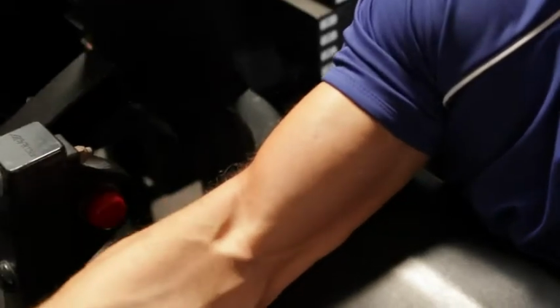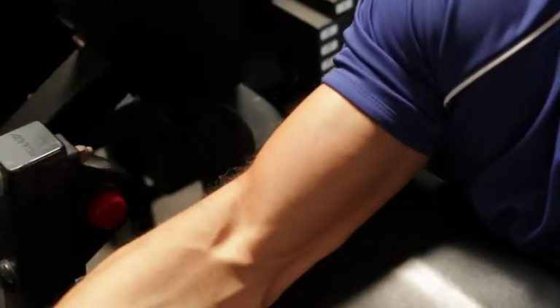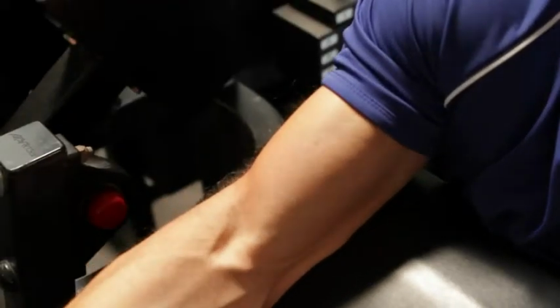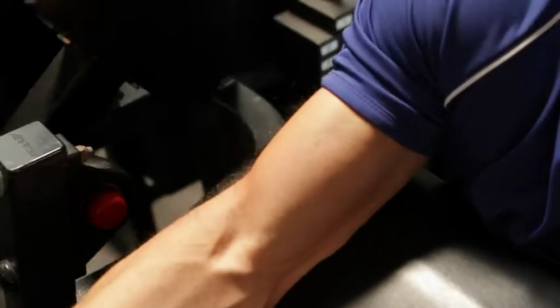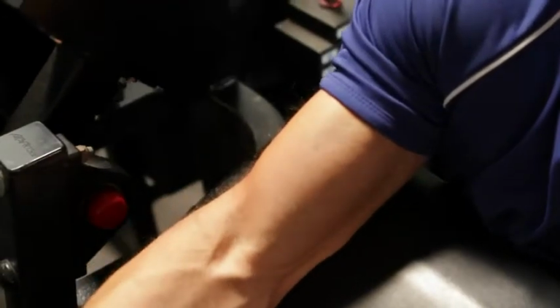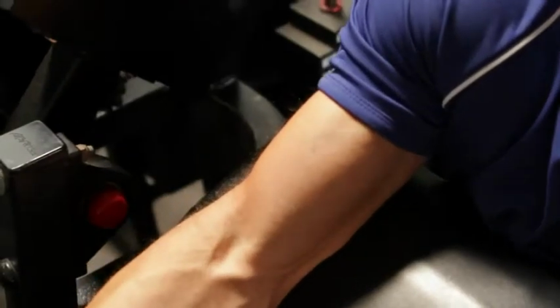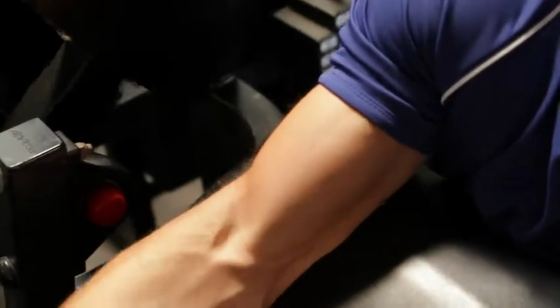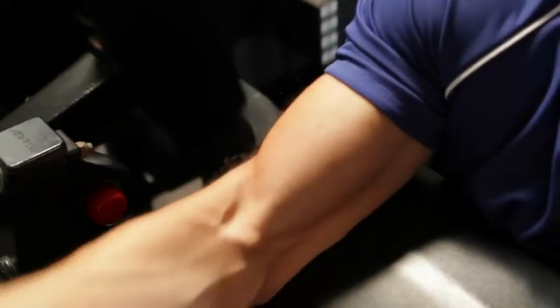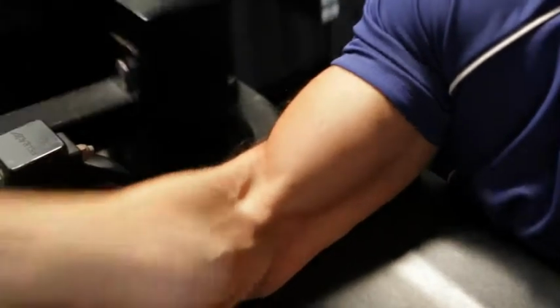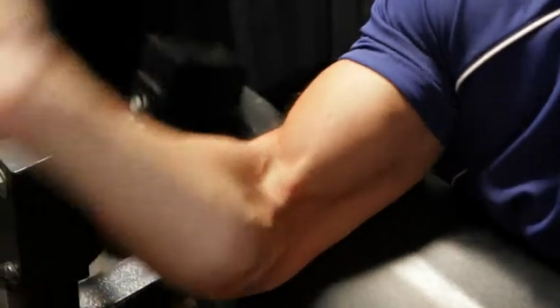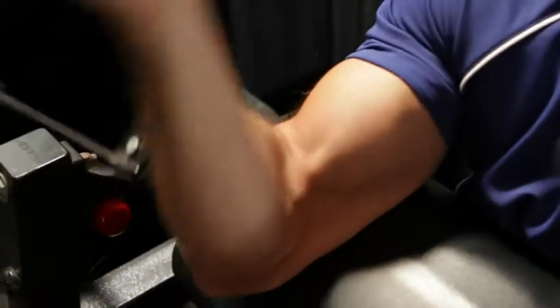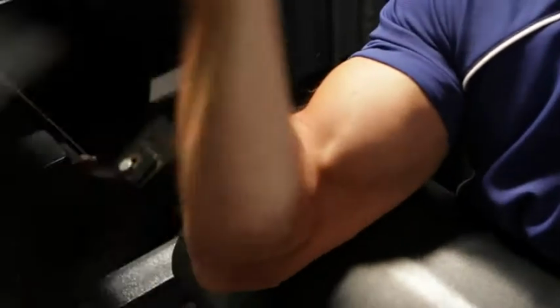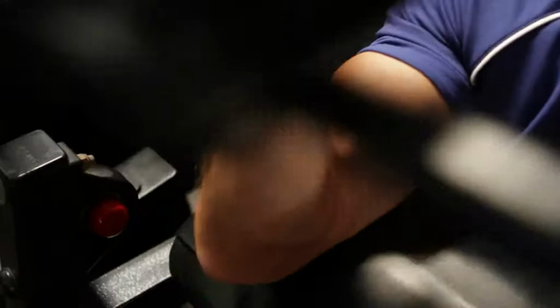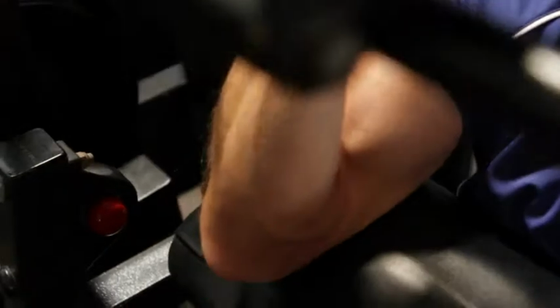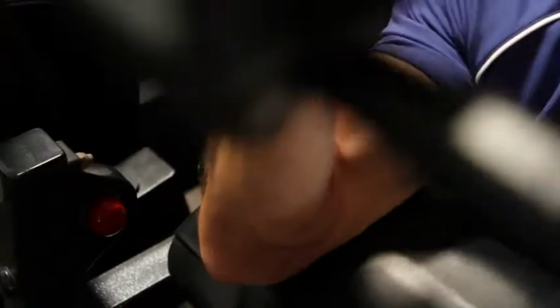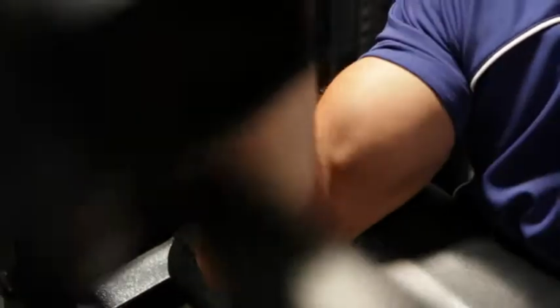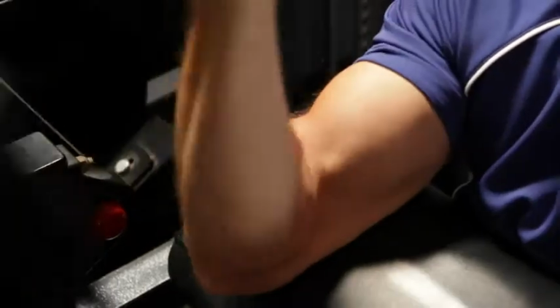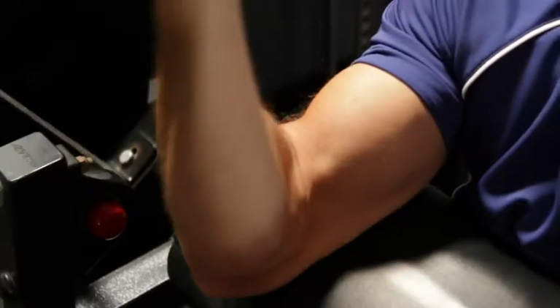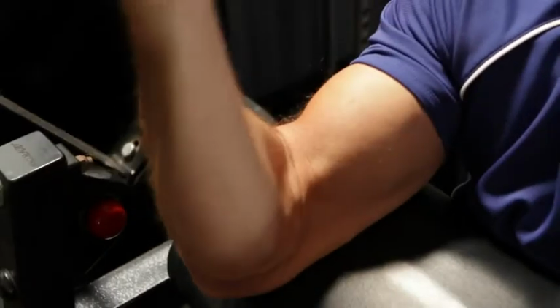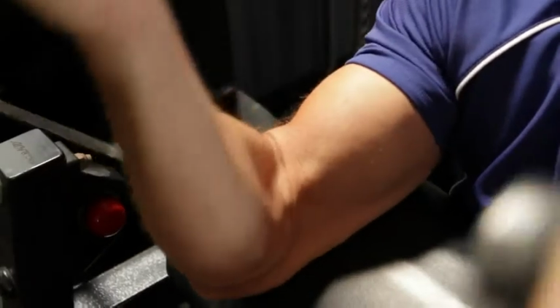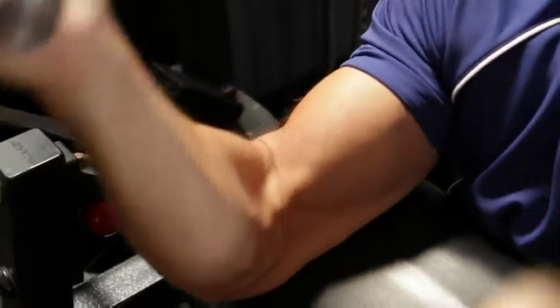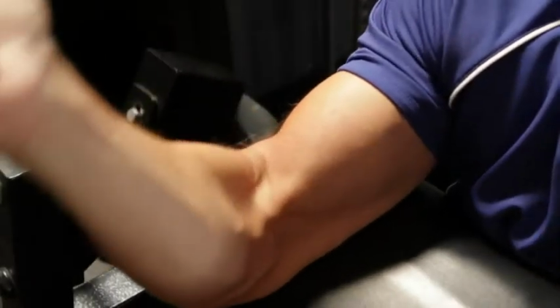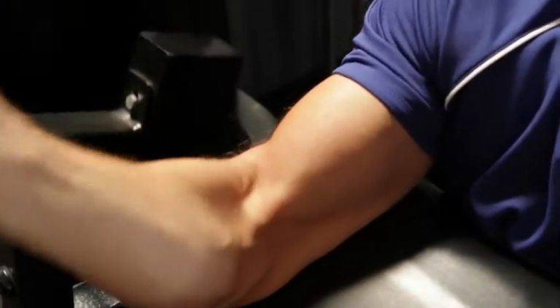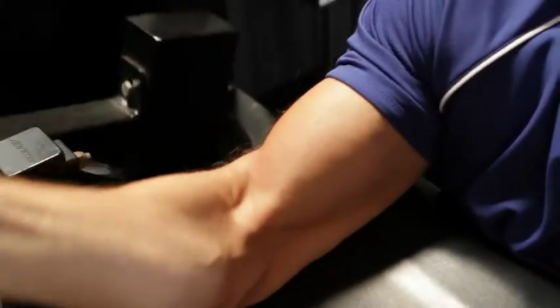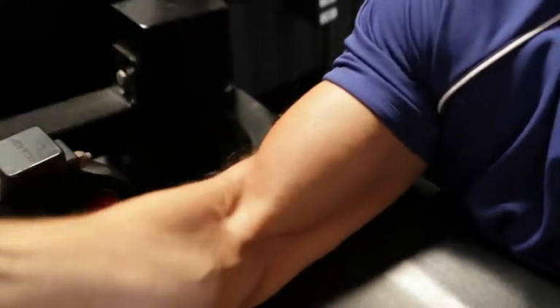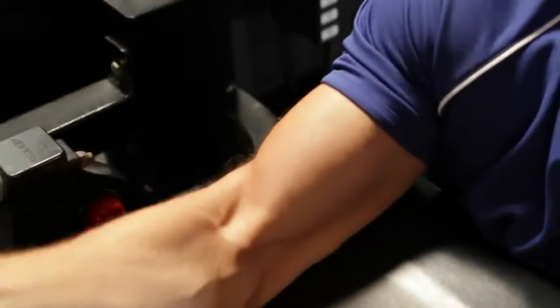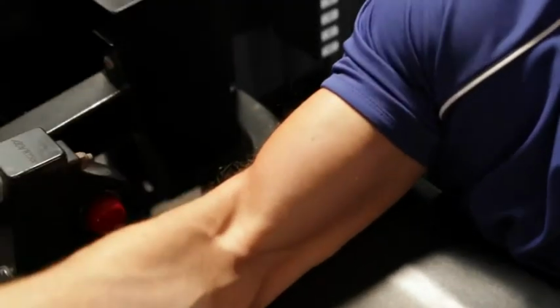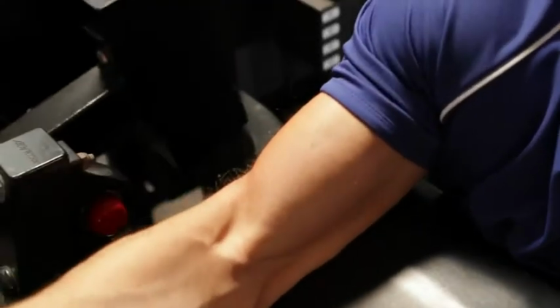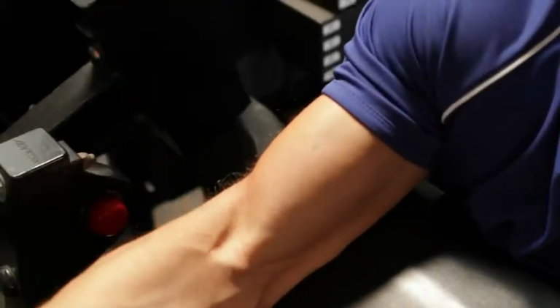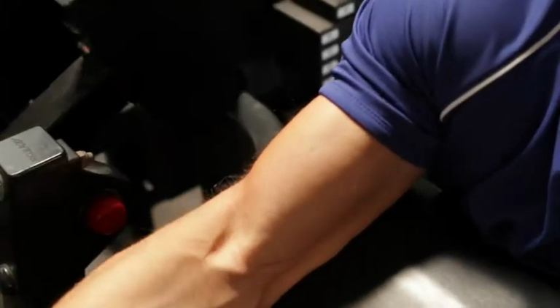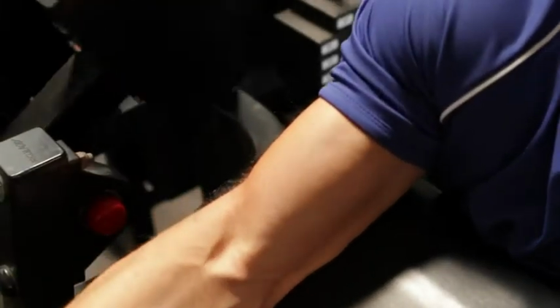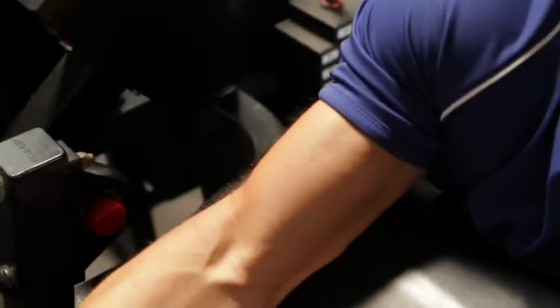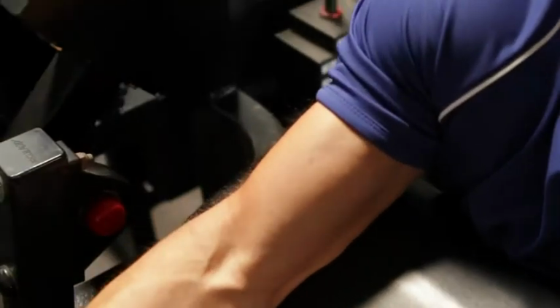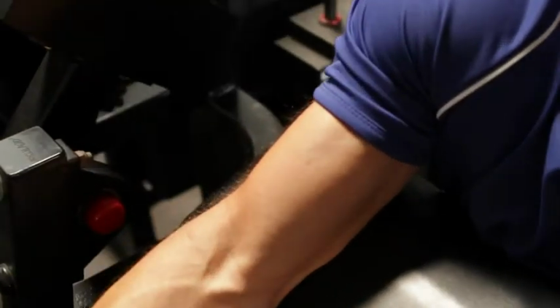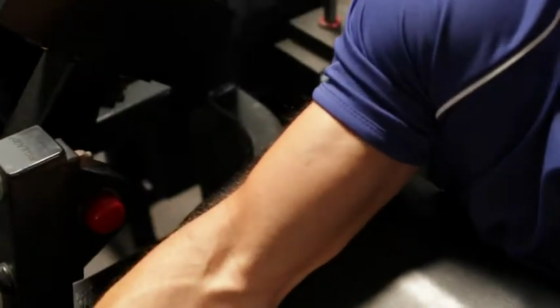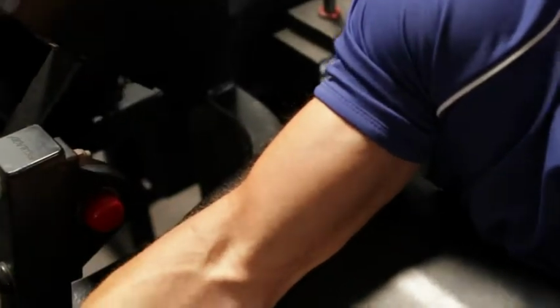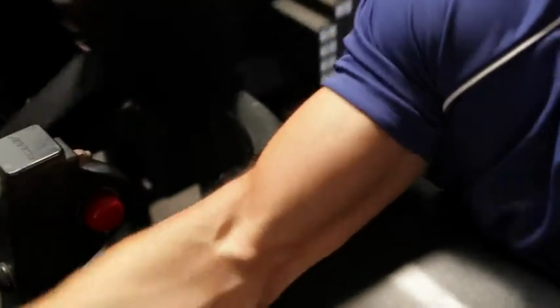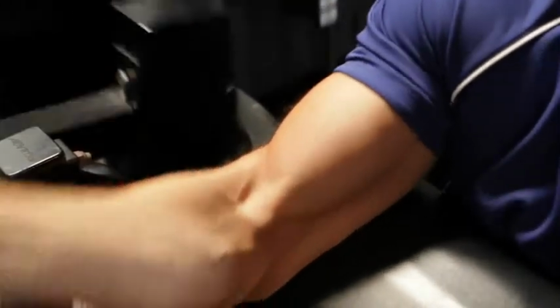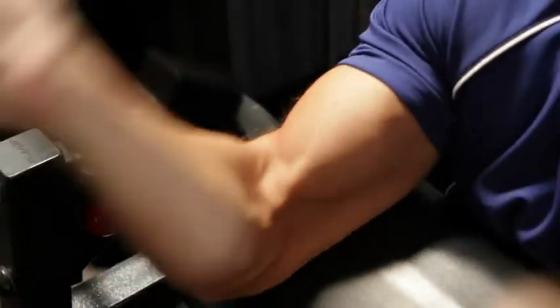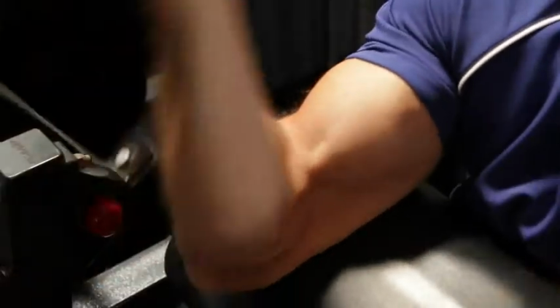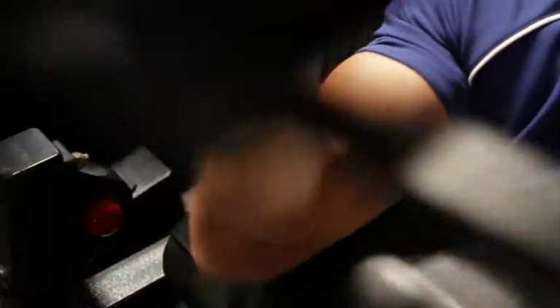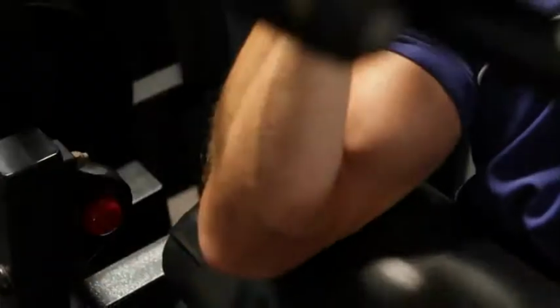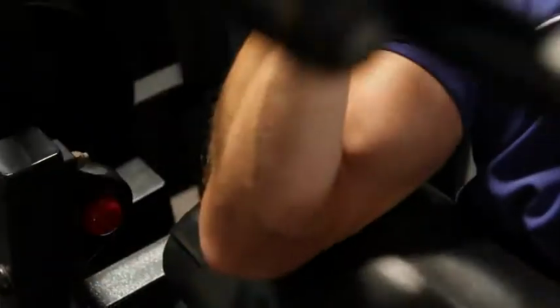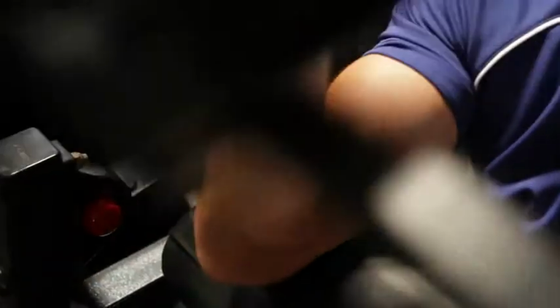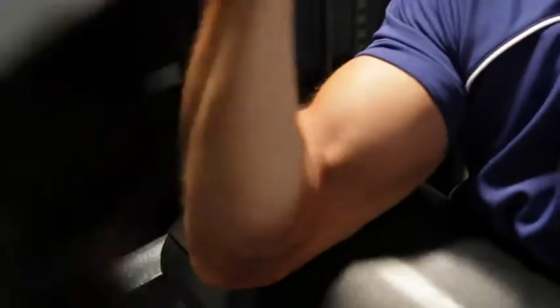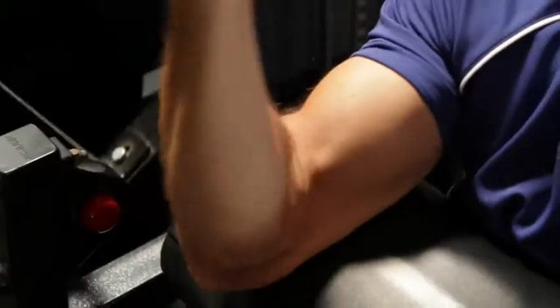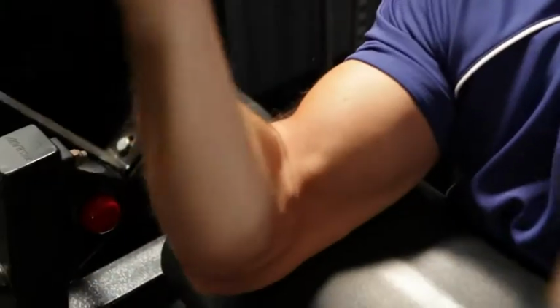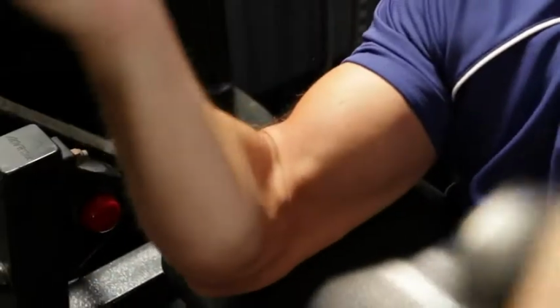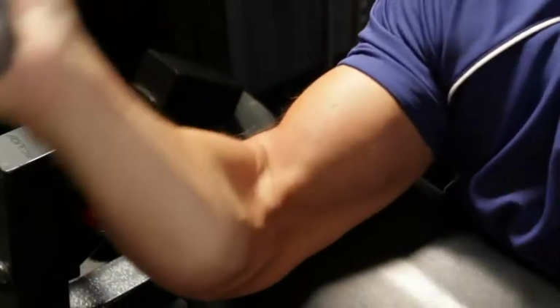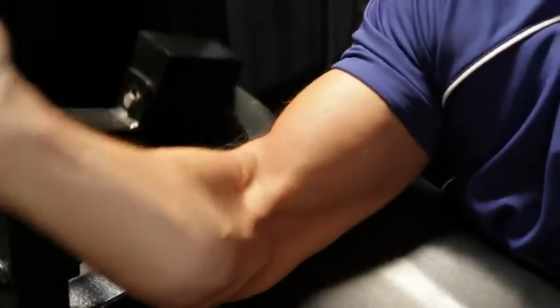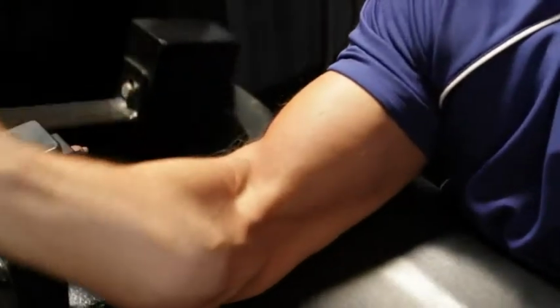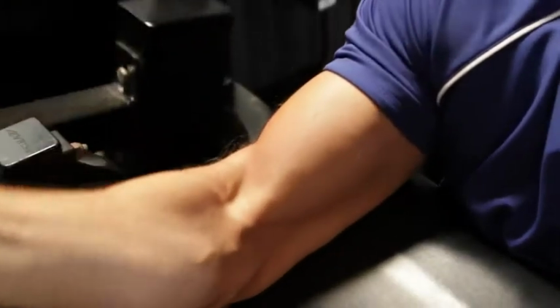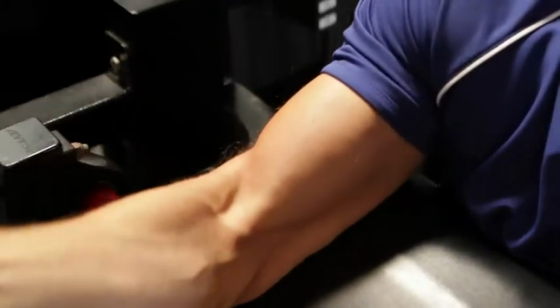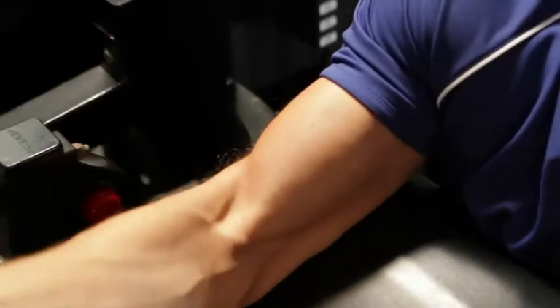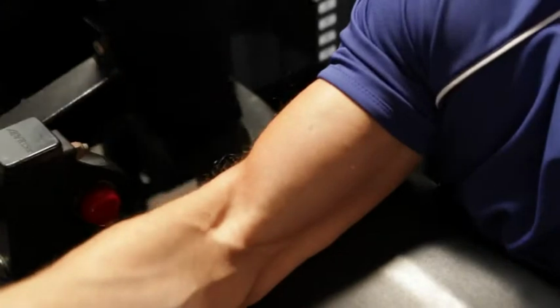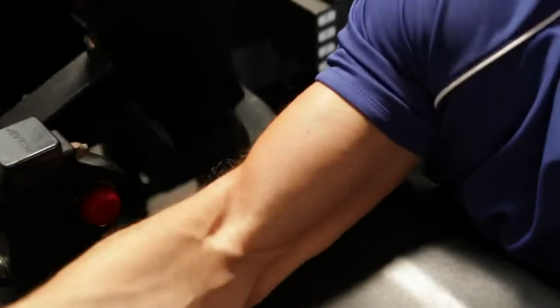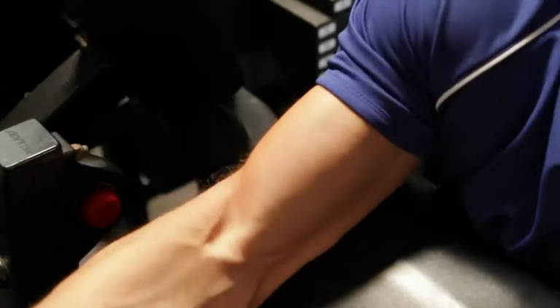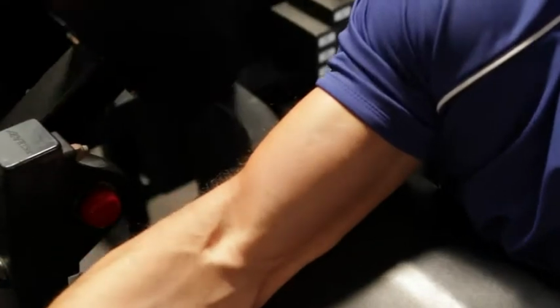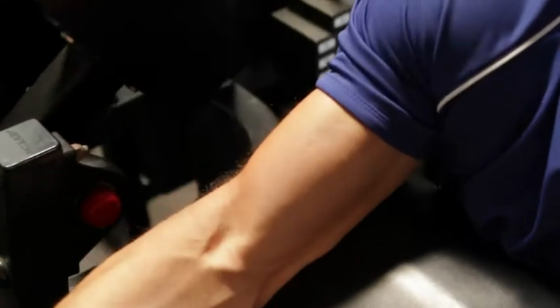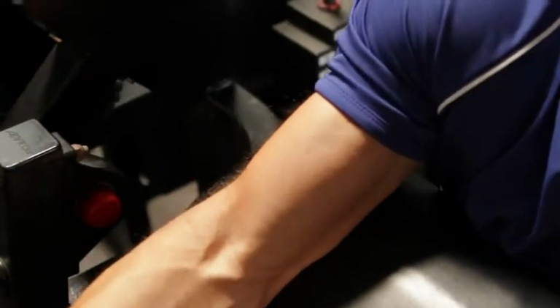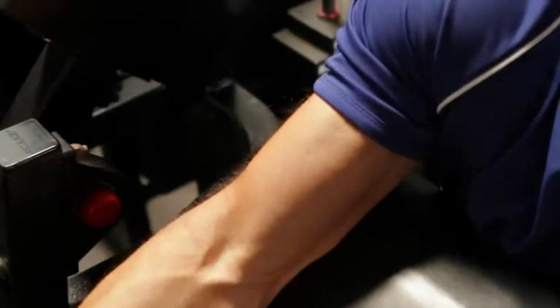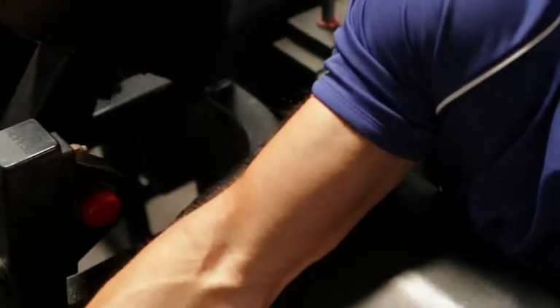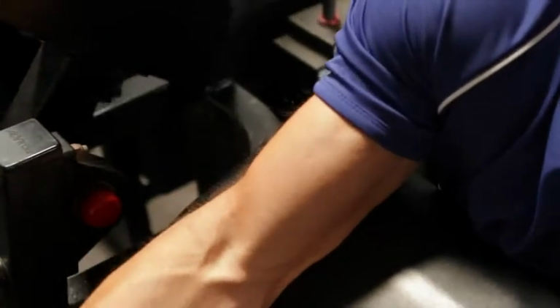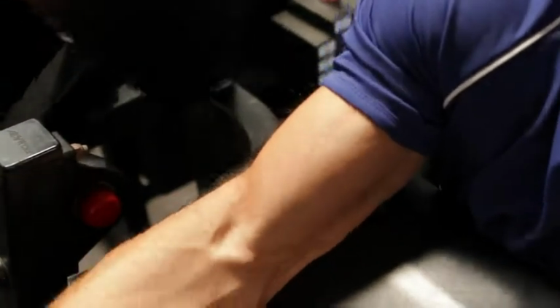As you lower, don't let the arms go fully straight — keep the tension in the biceps. One of the ways of doing that is making sure that the weights in motion don't touch the stack.